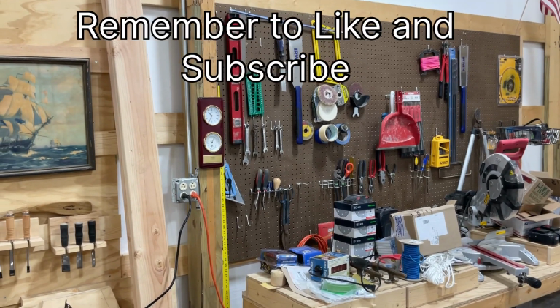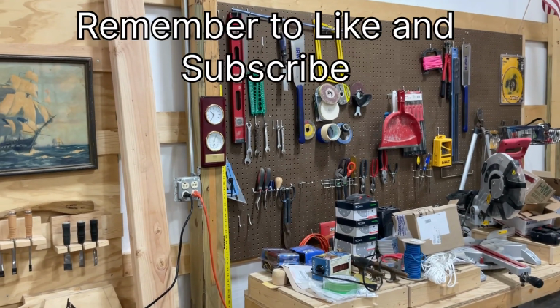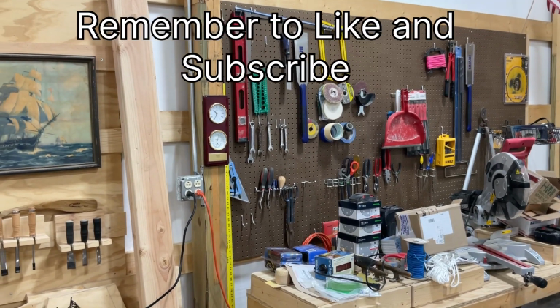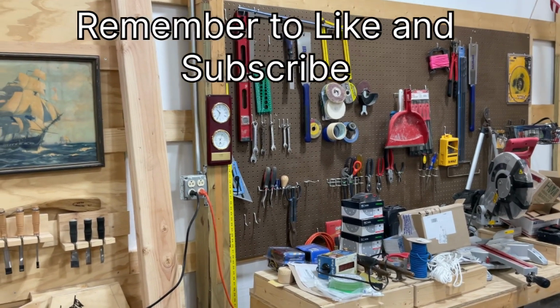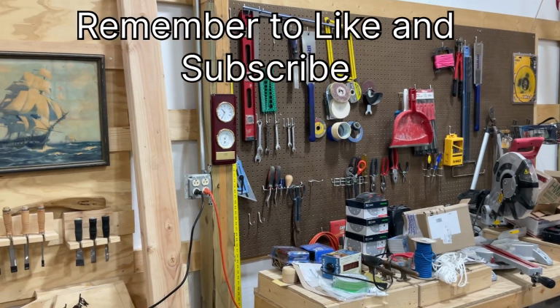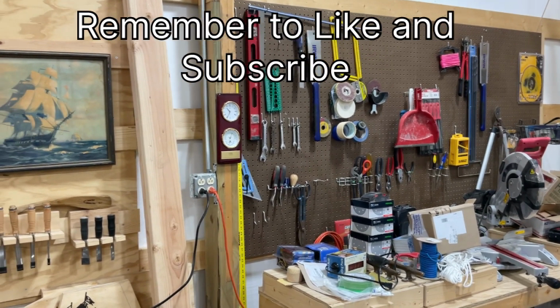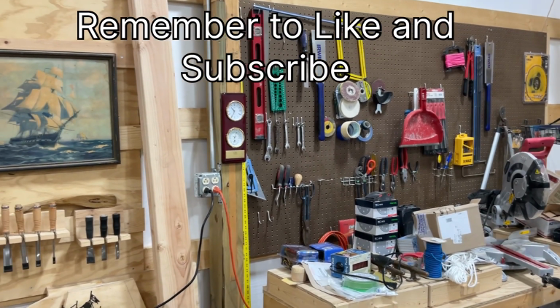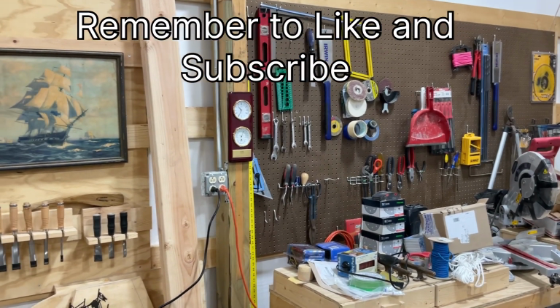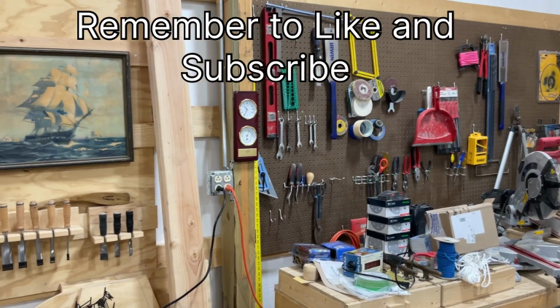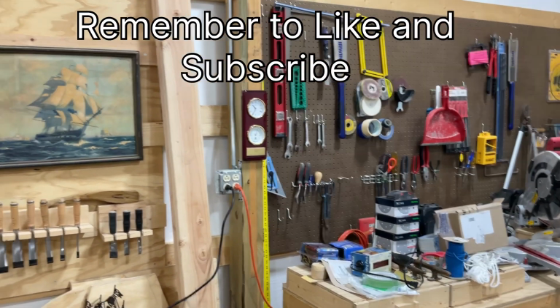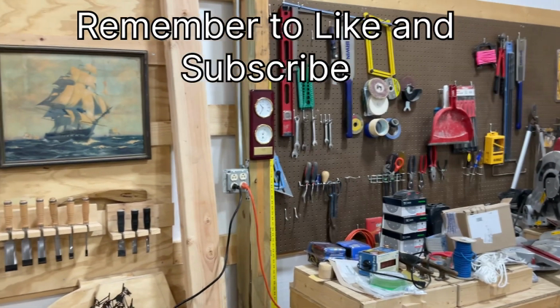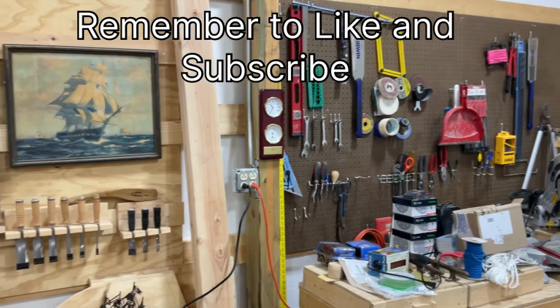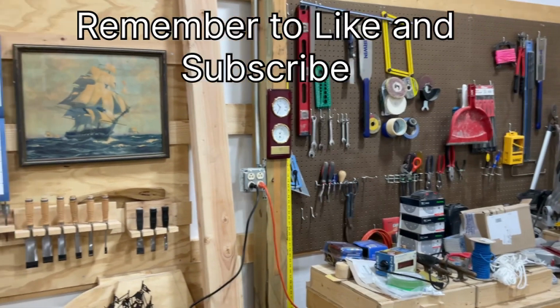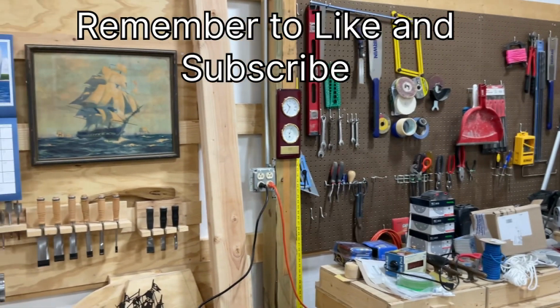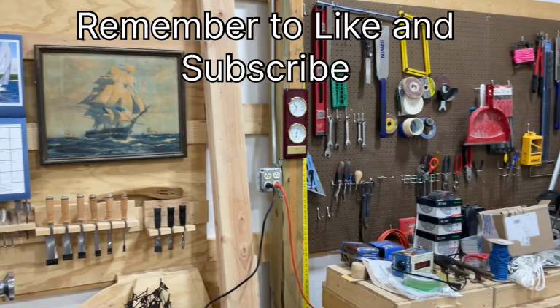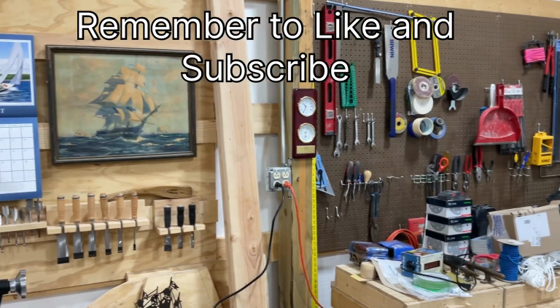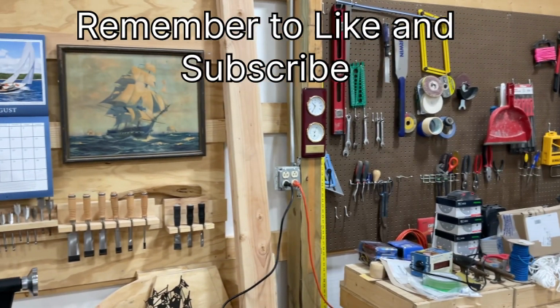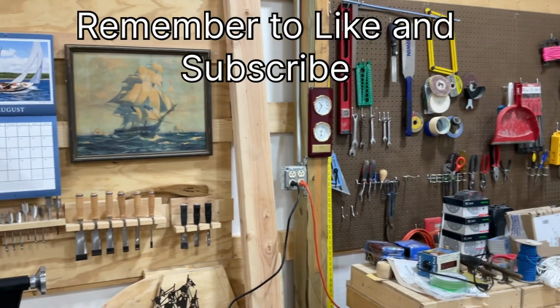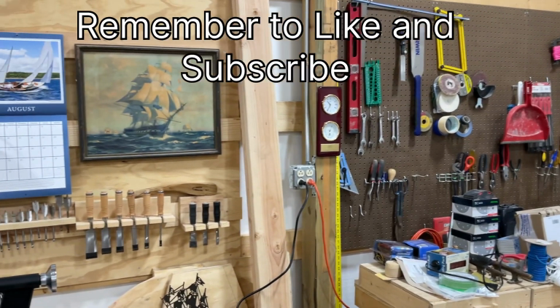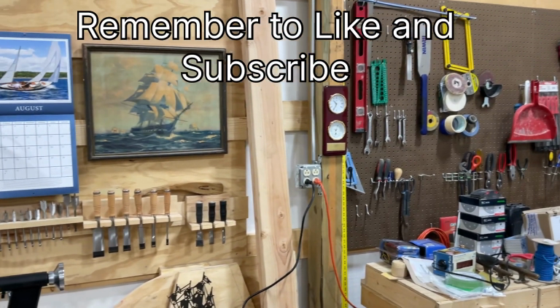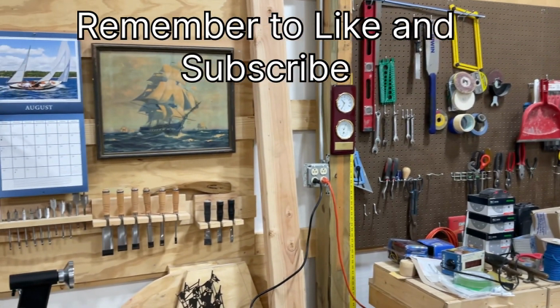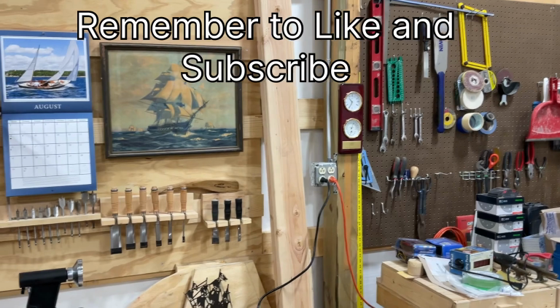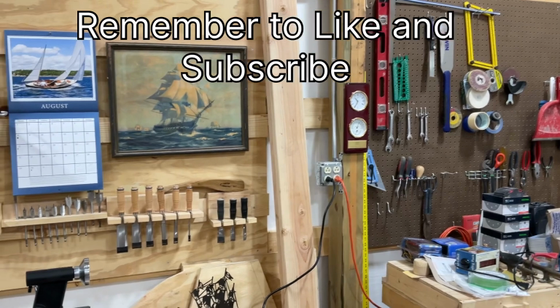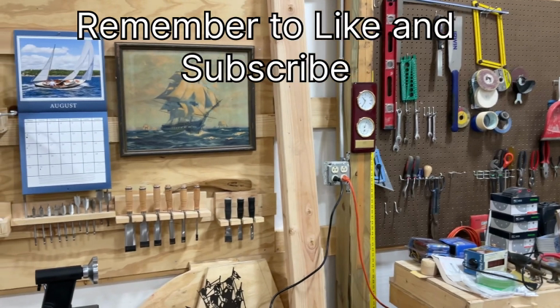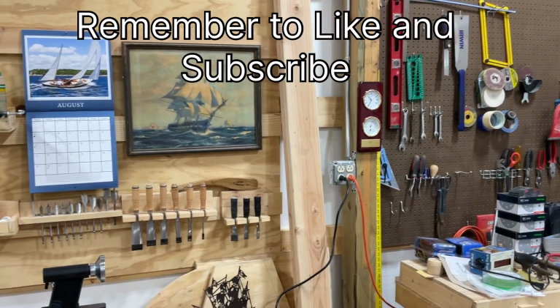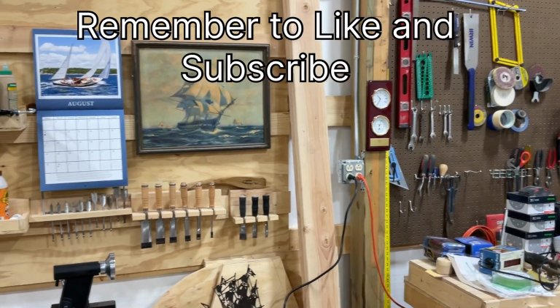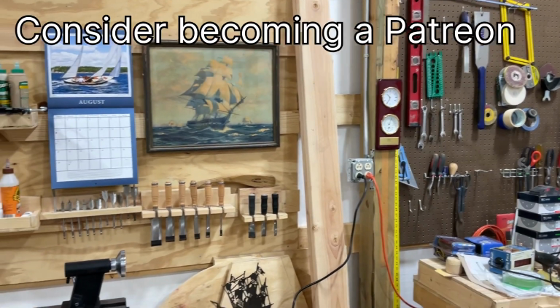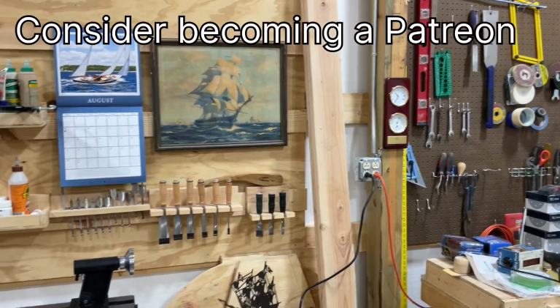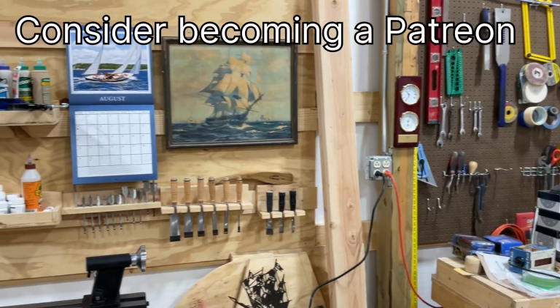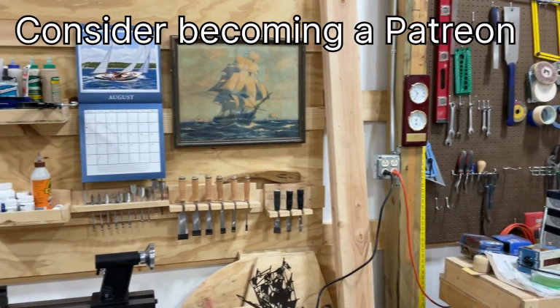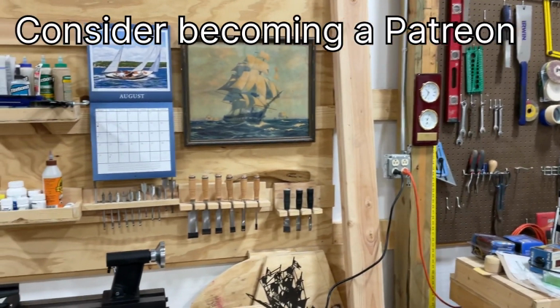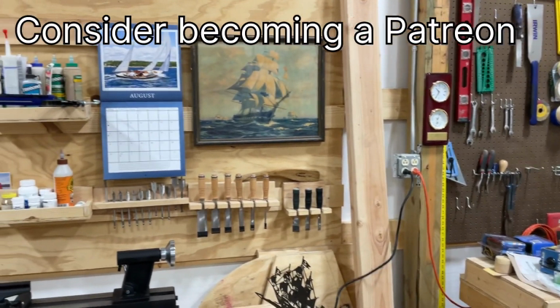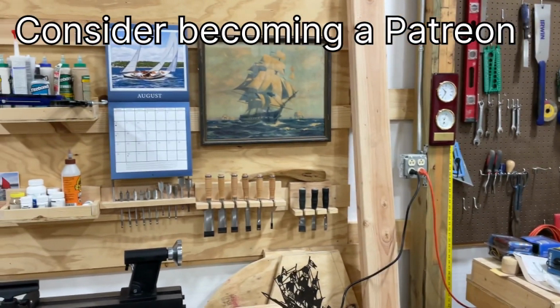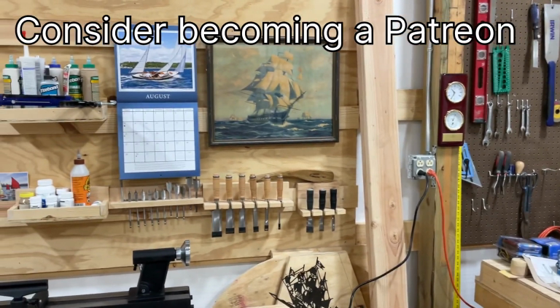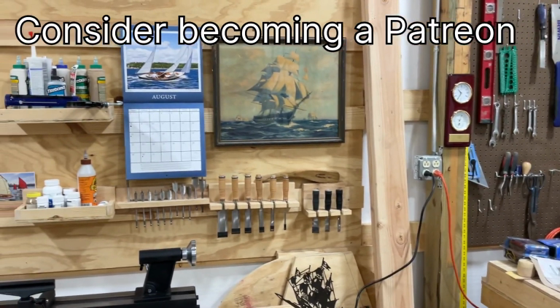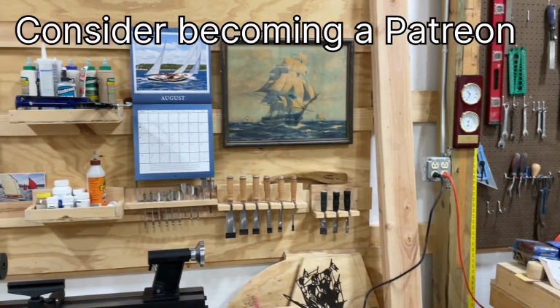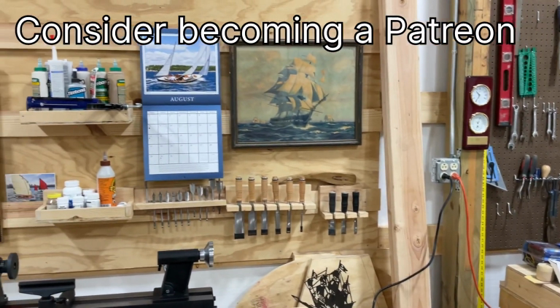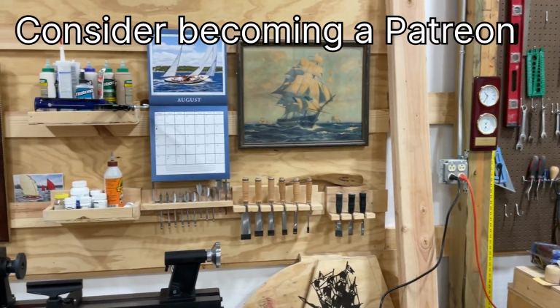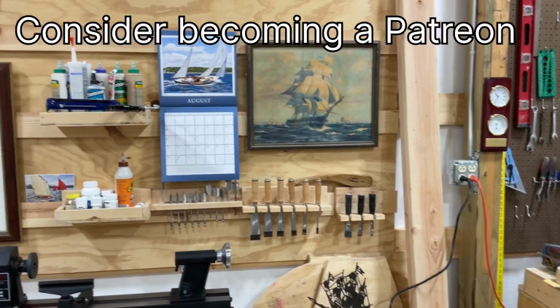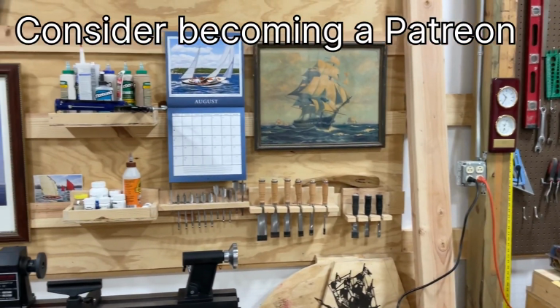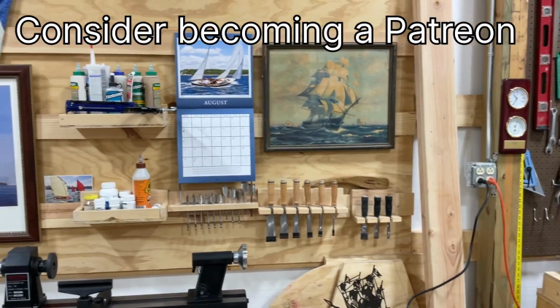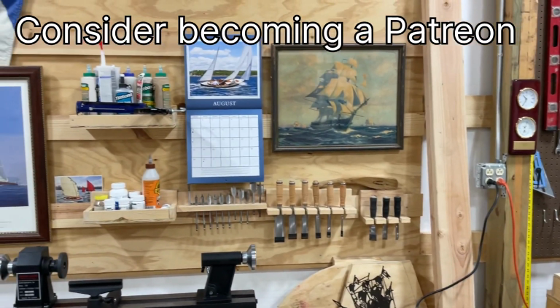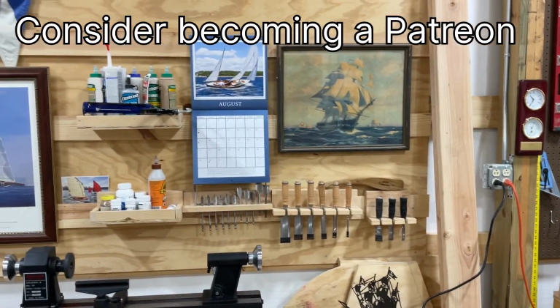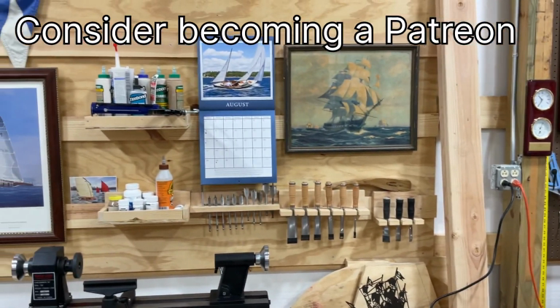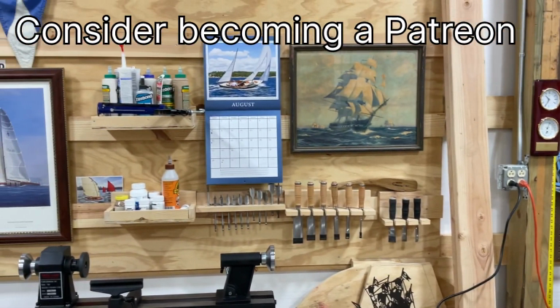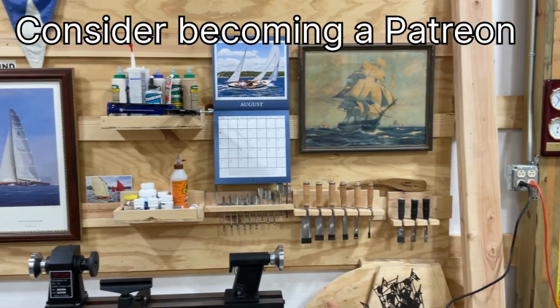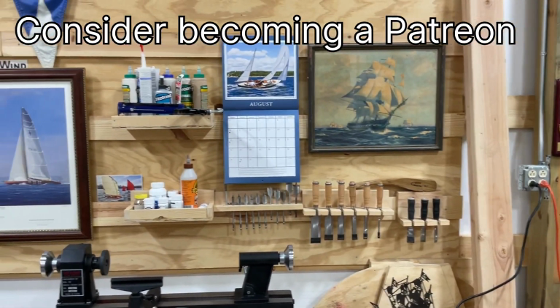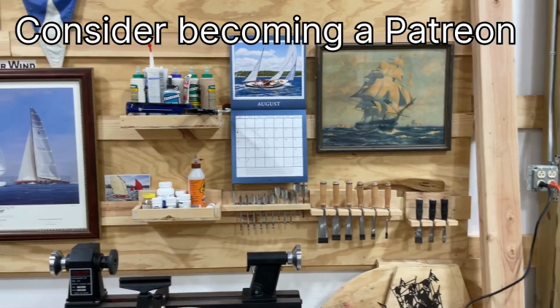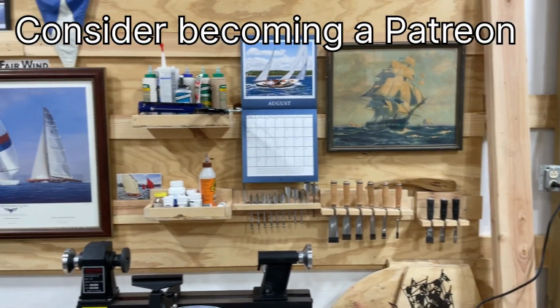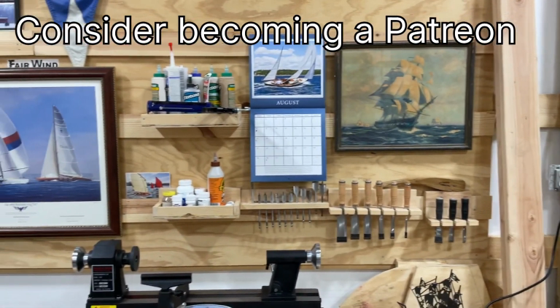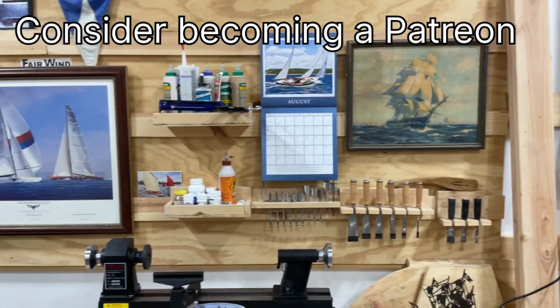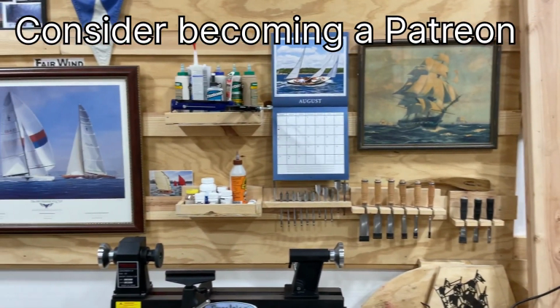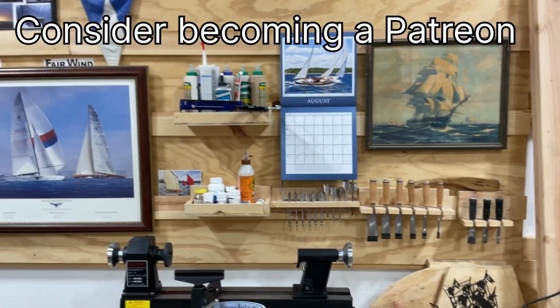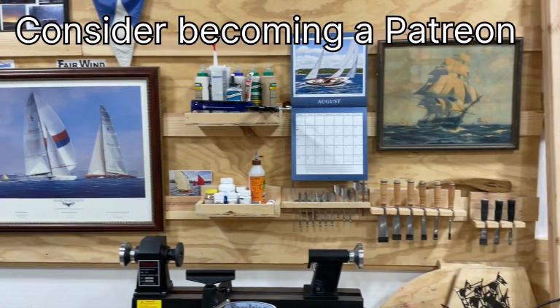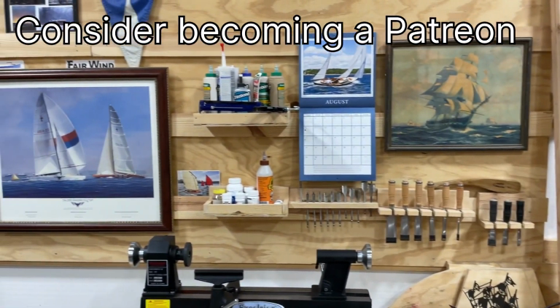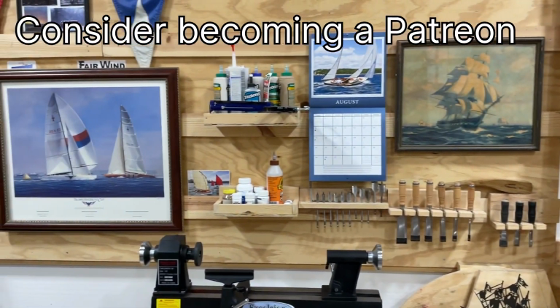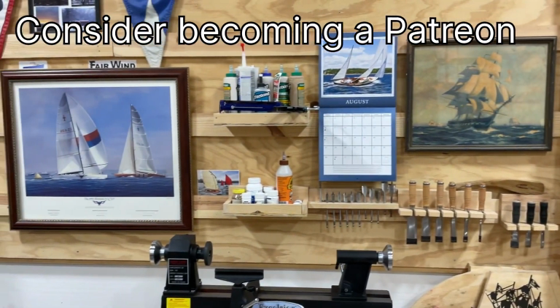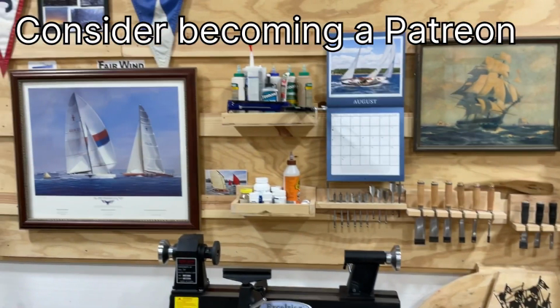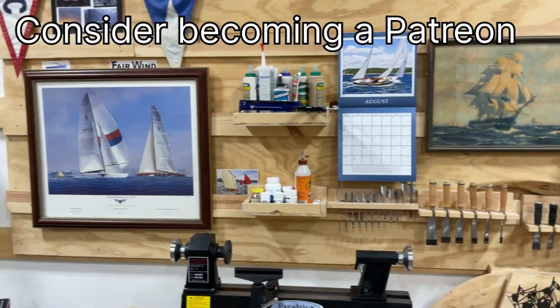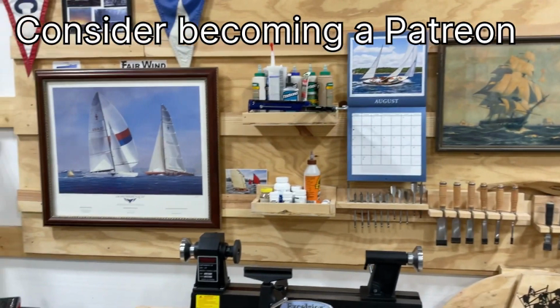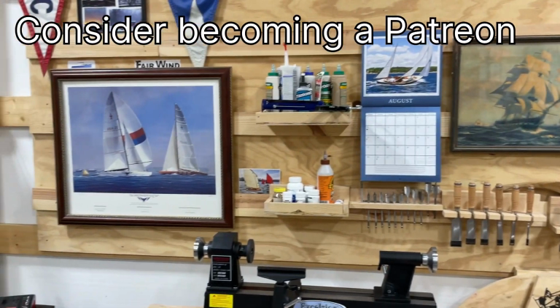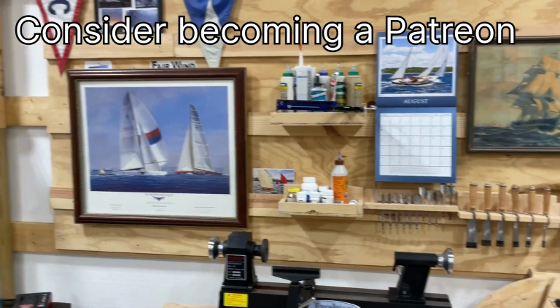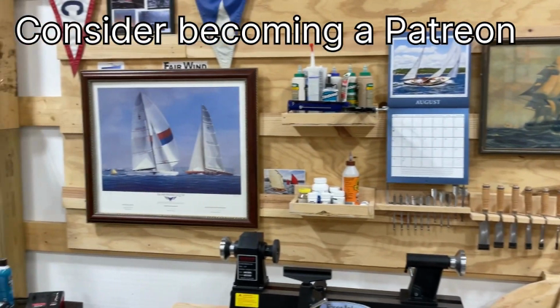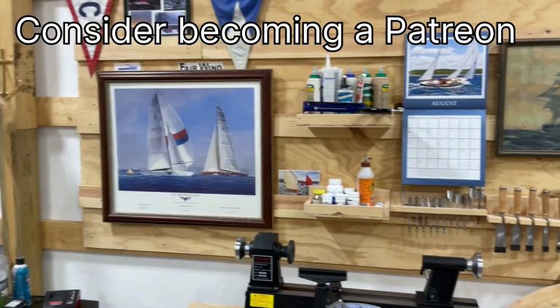If you like the video, remember to like and subscribe. We'll see you next time.